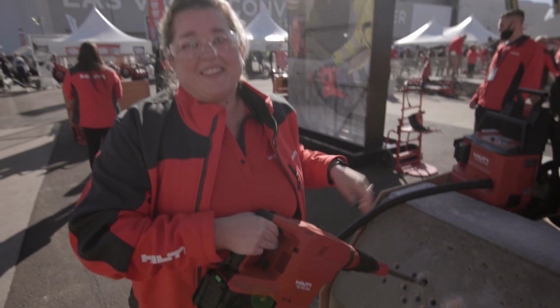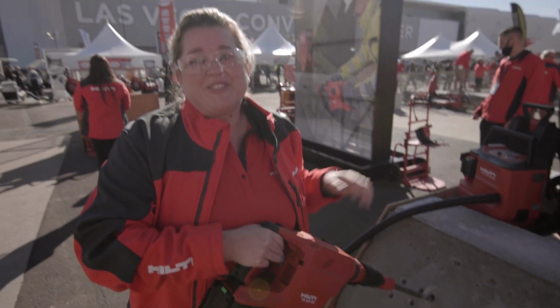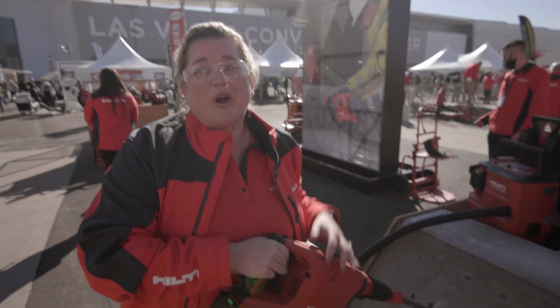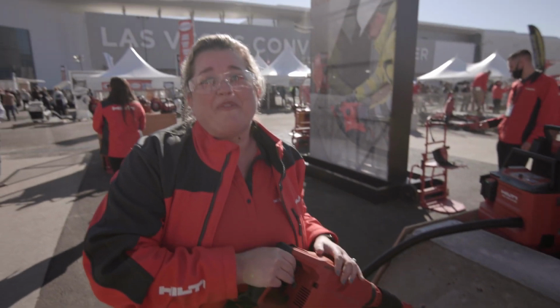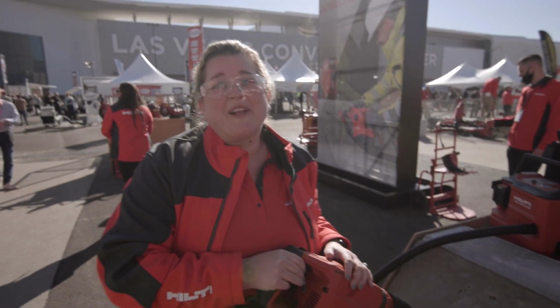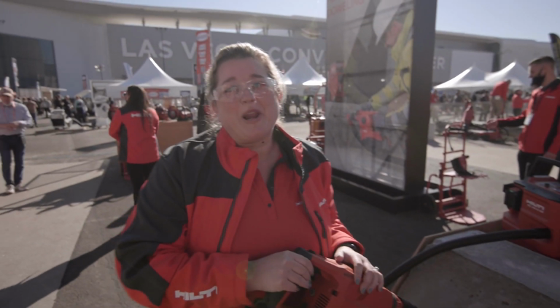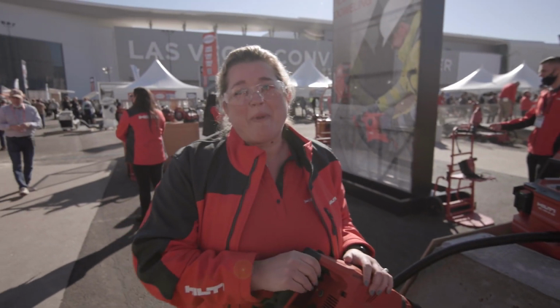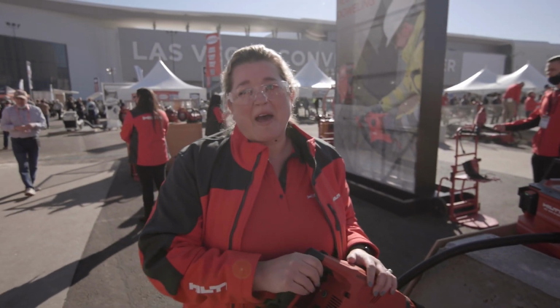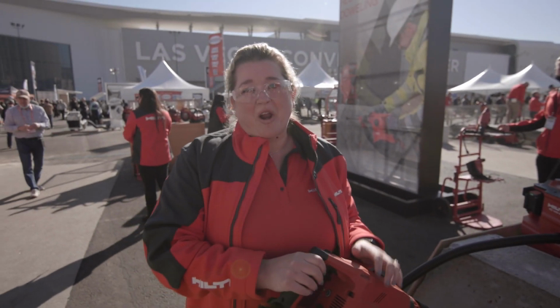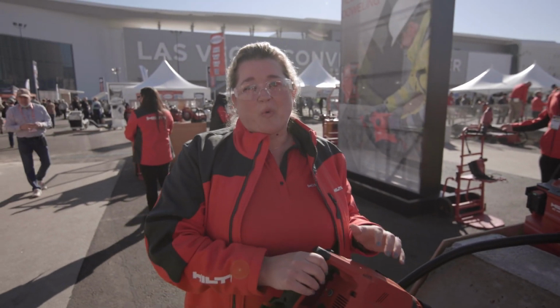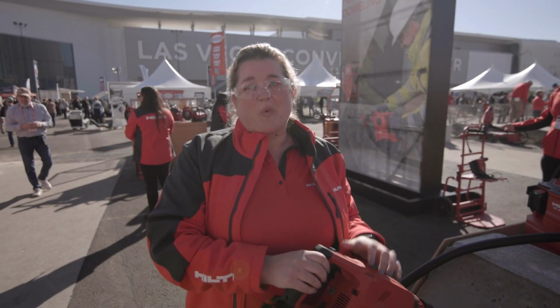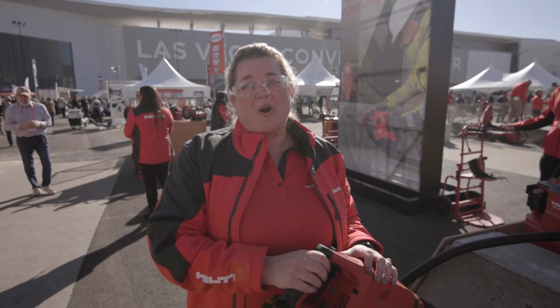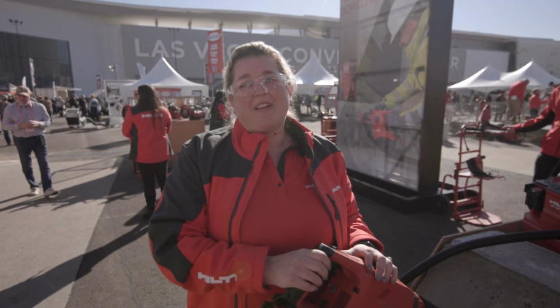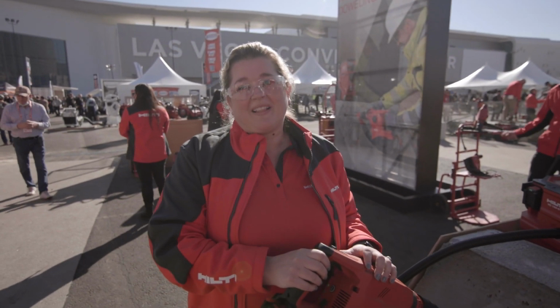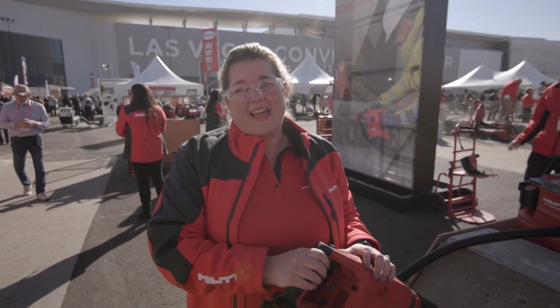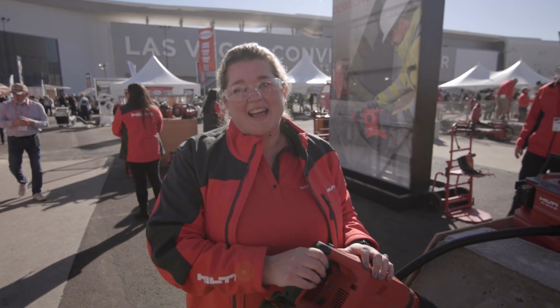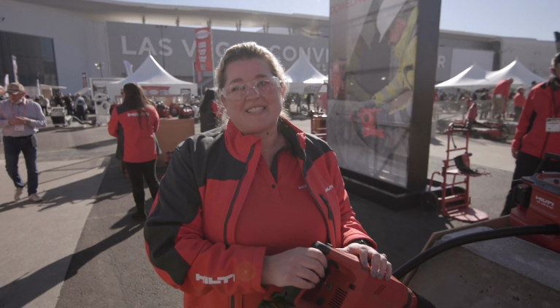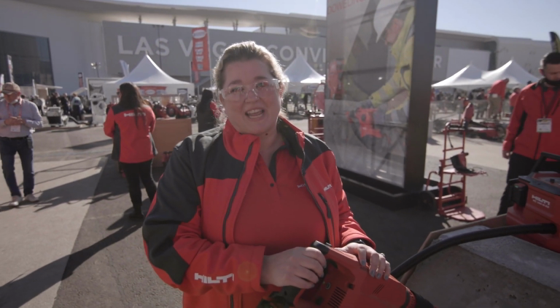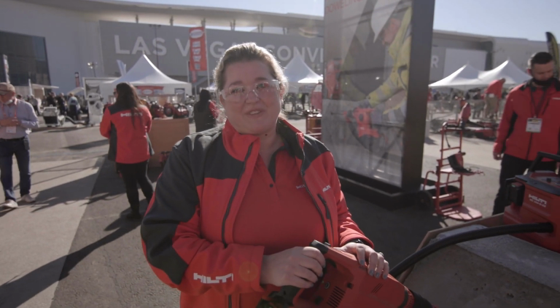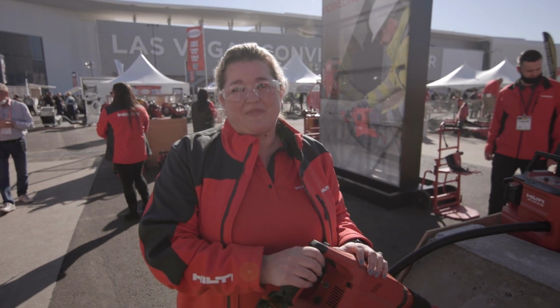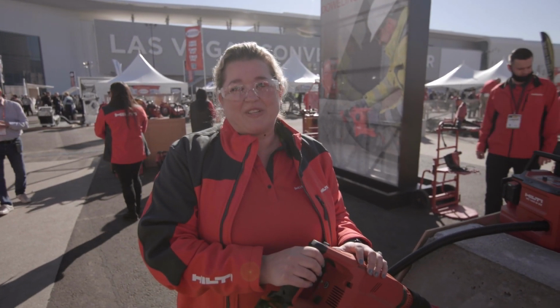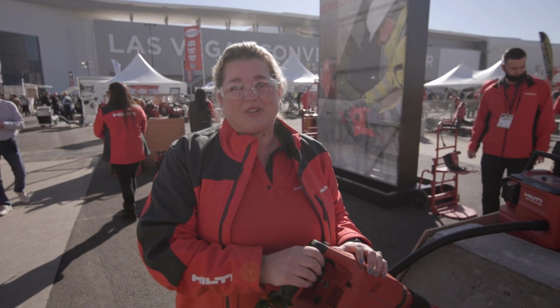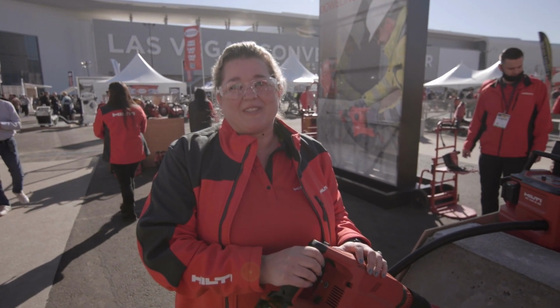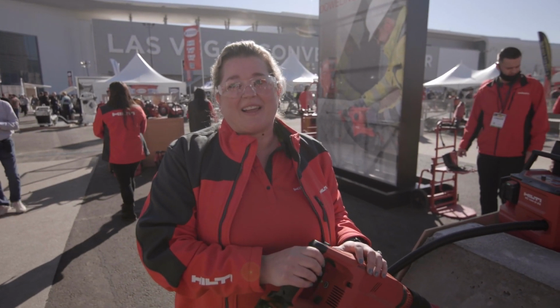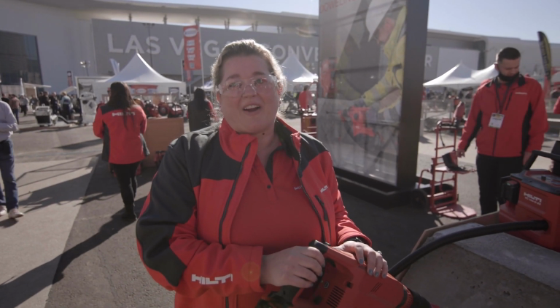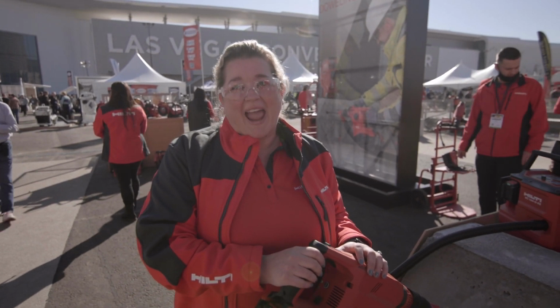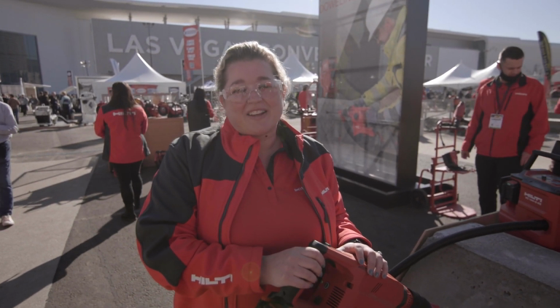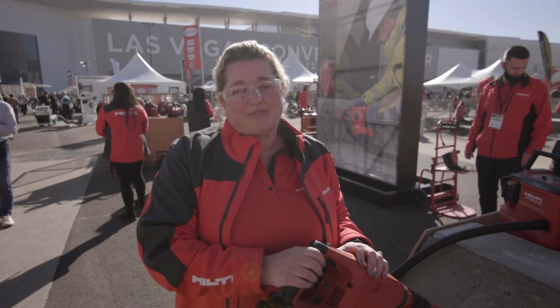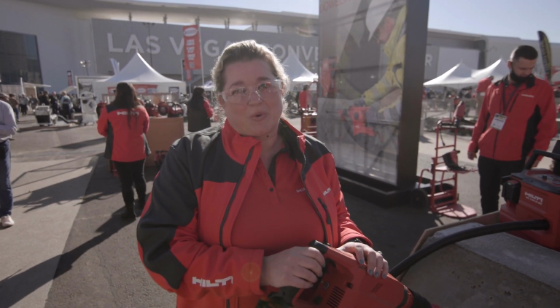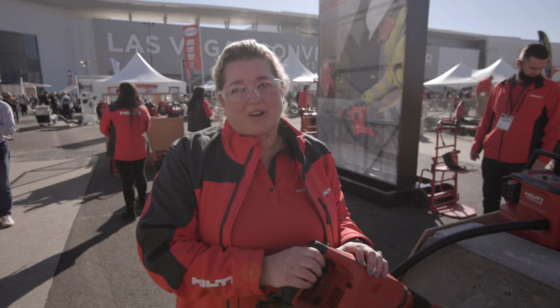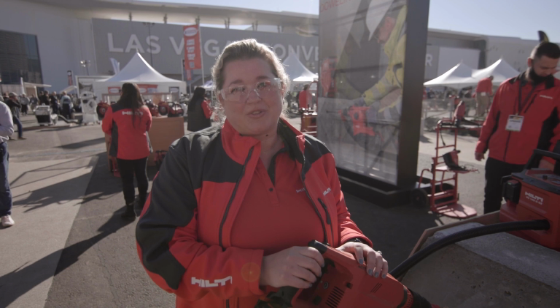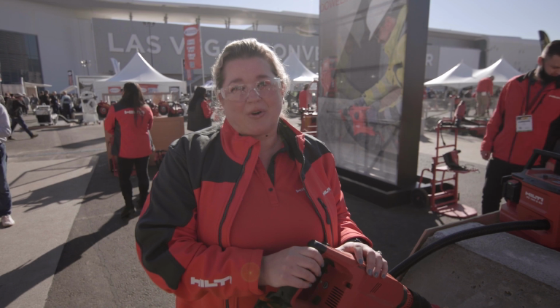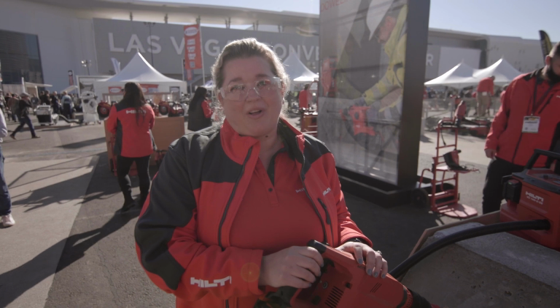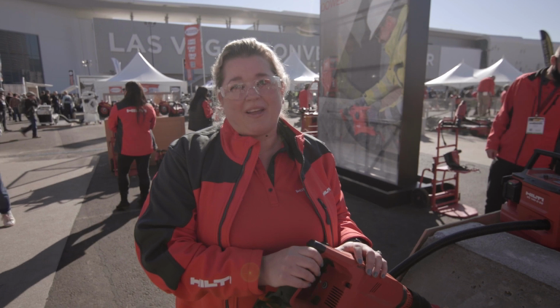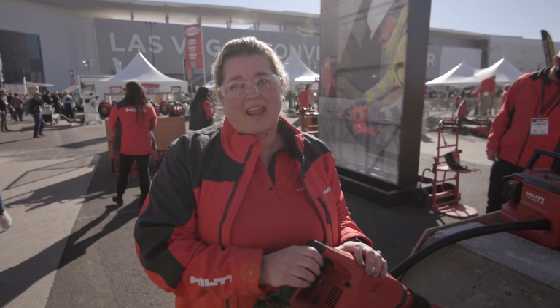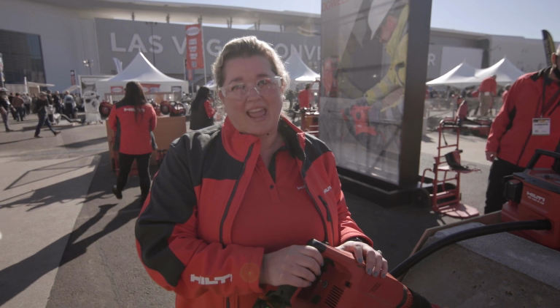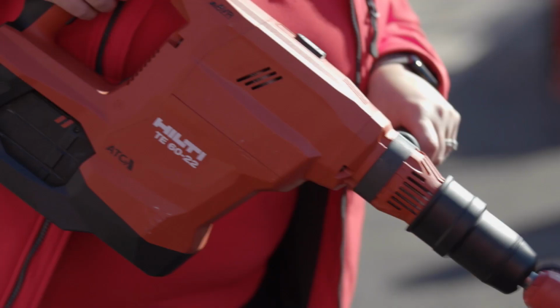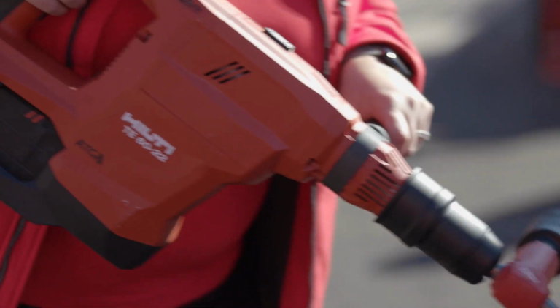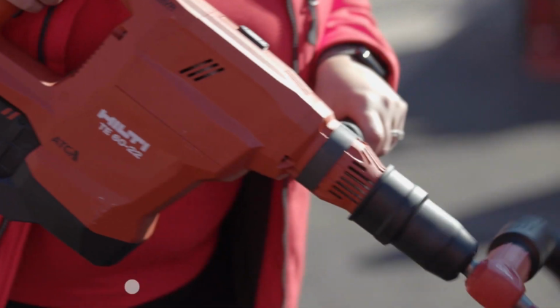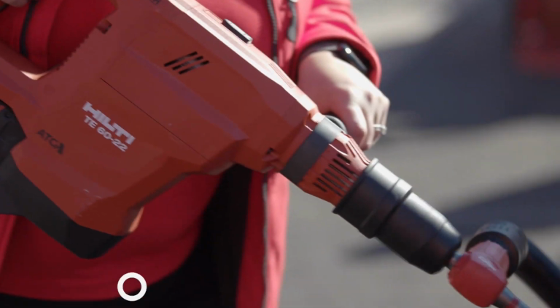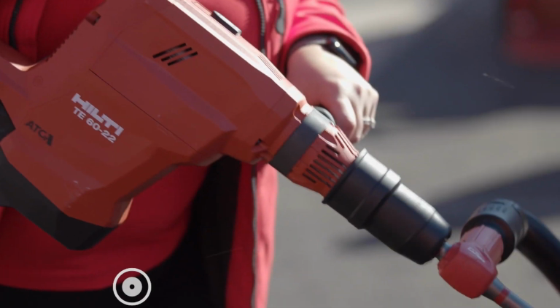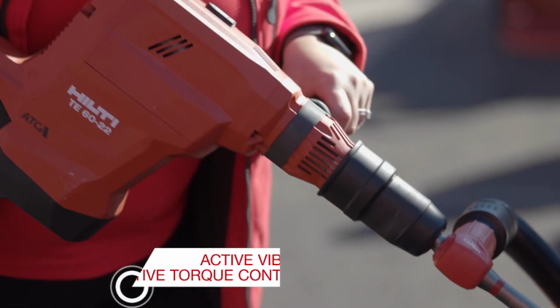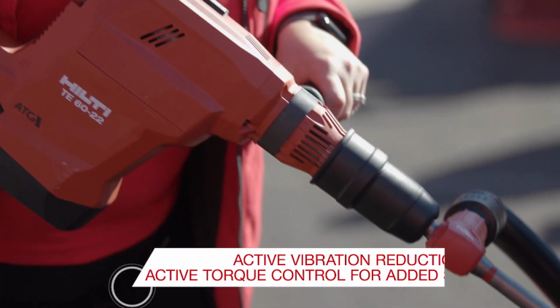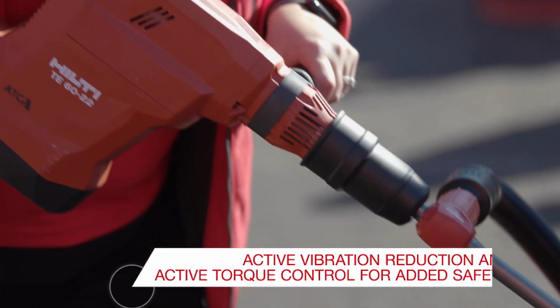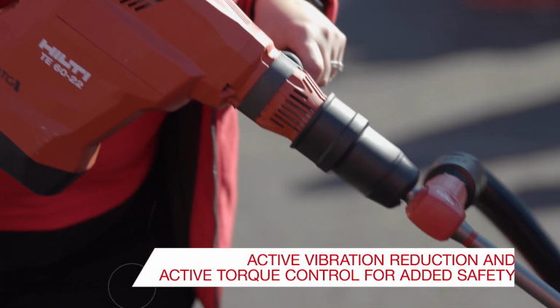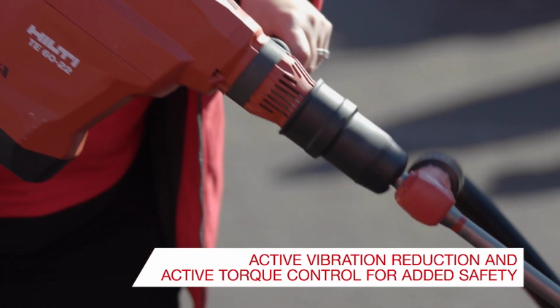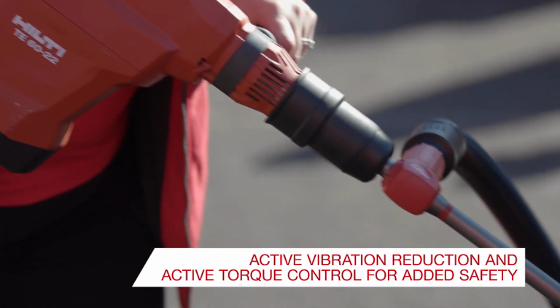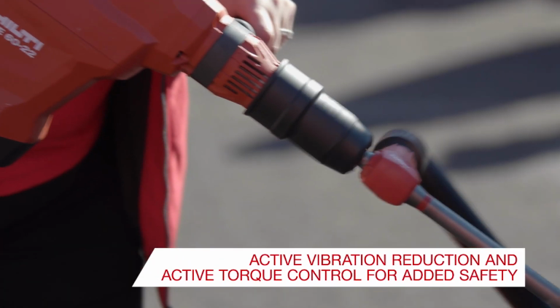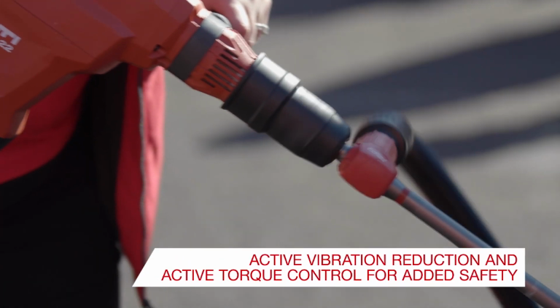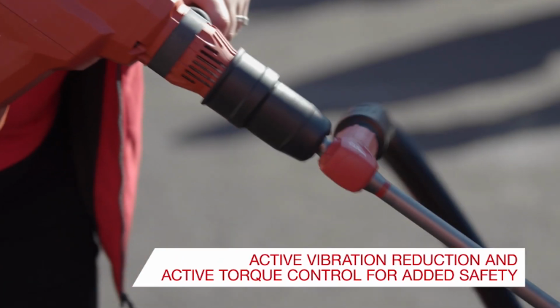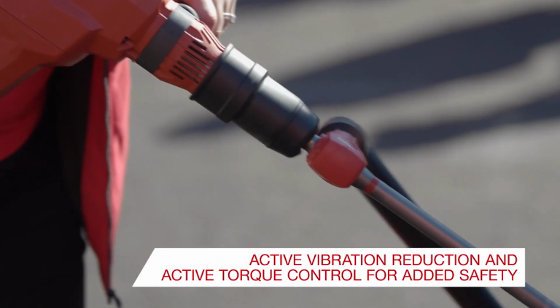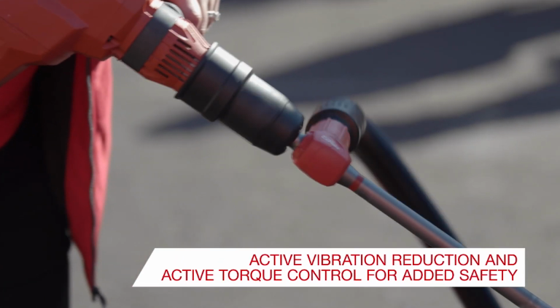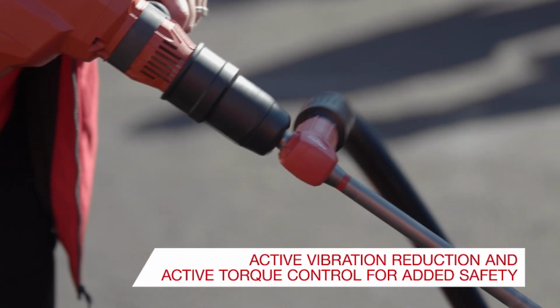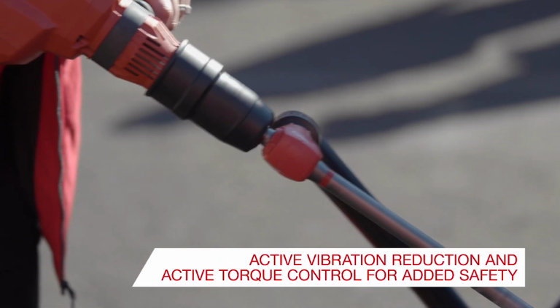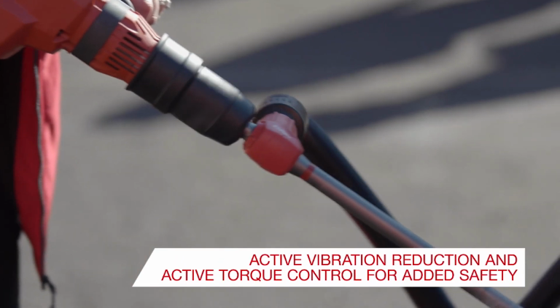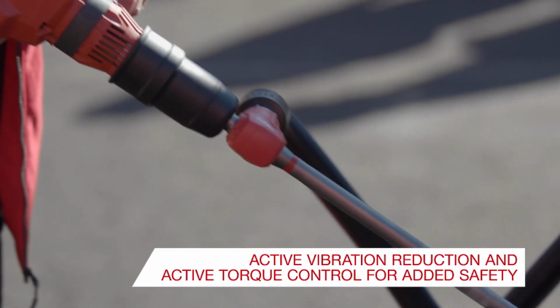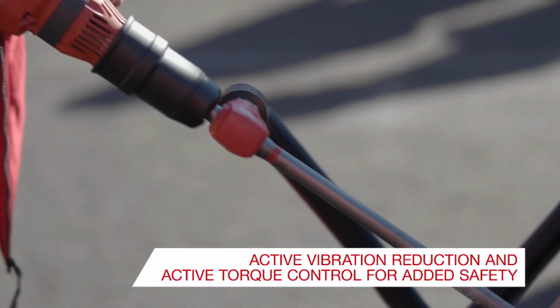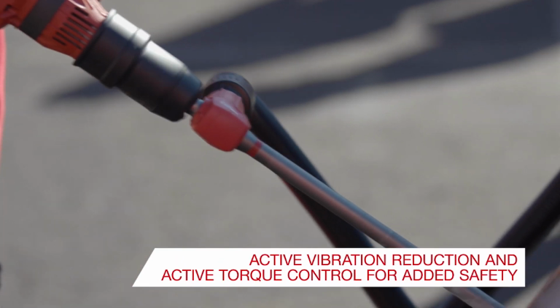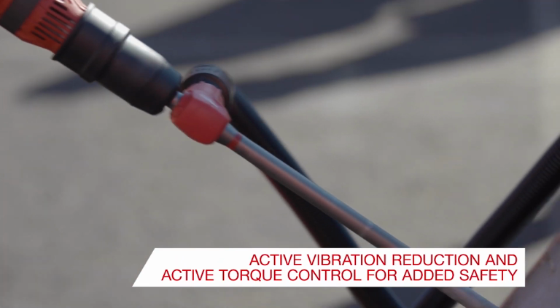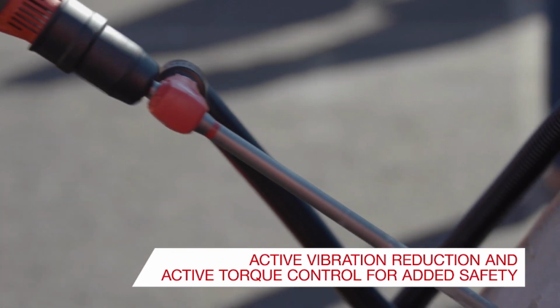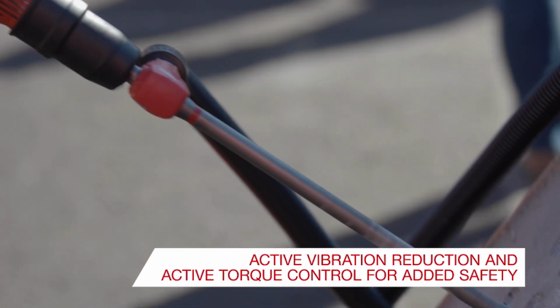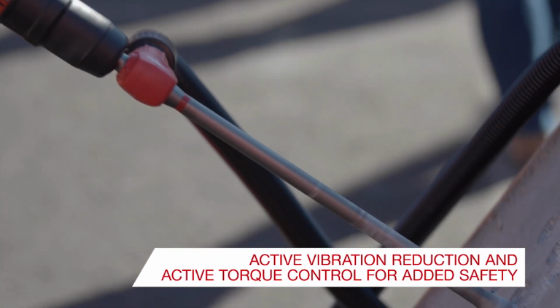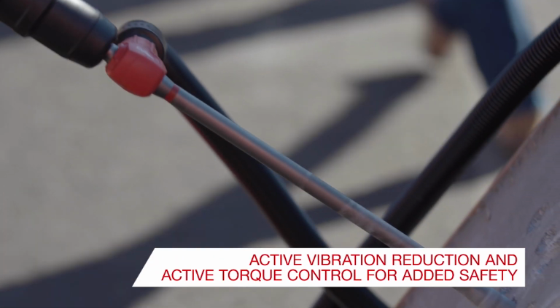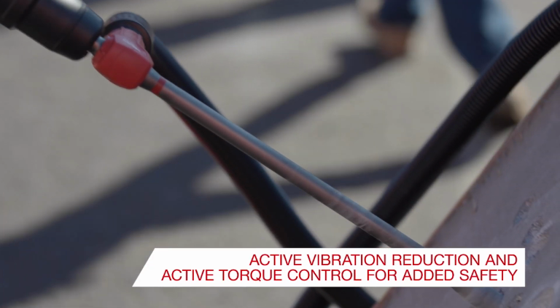Don't forget about our world-class safety features like our Active Torque Control and ADR that are included standard on the TE60 Neuron tool.